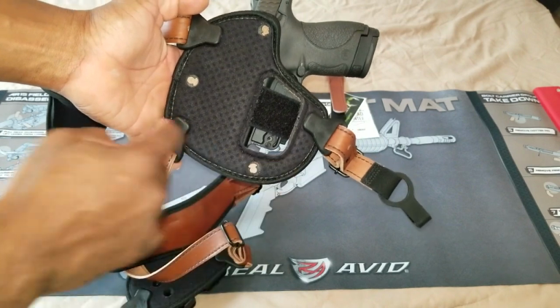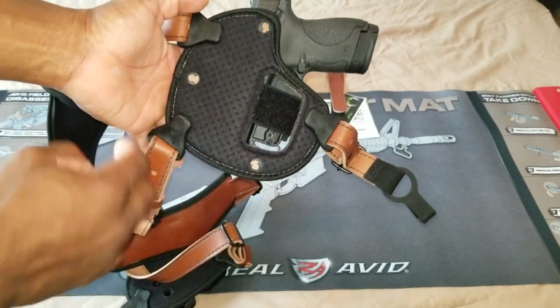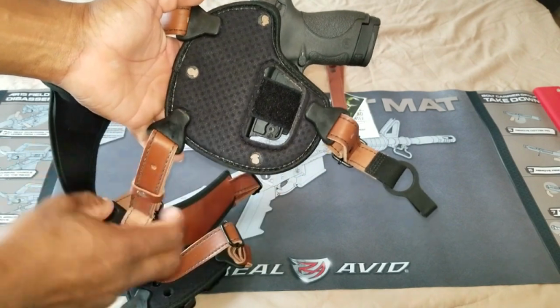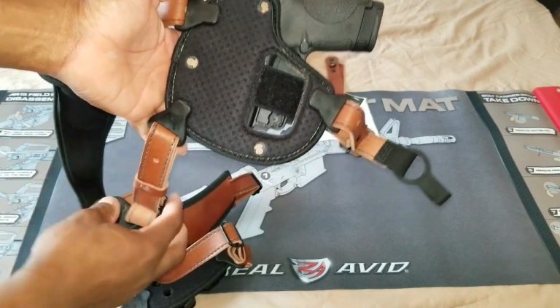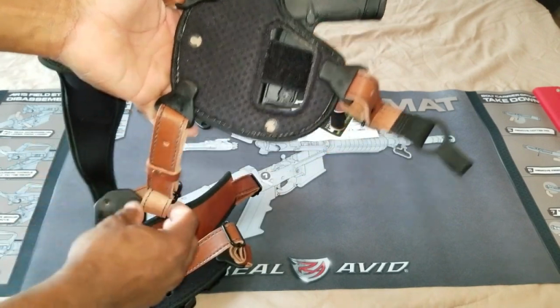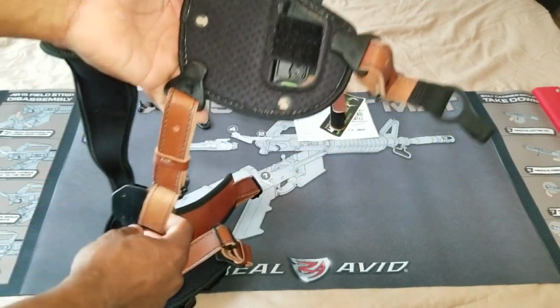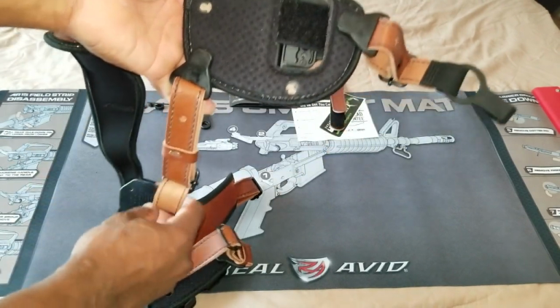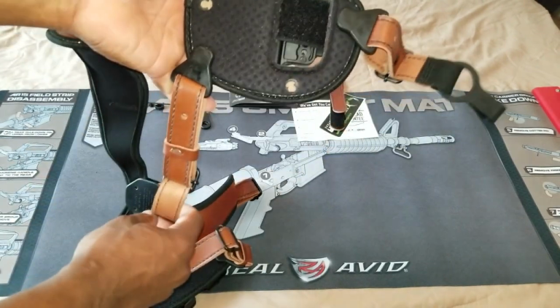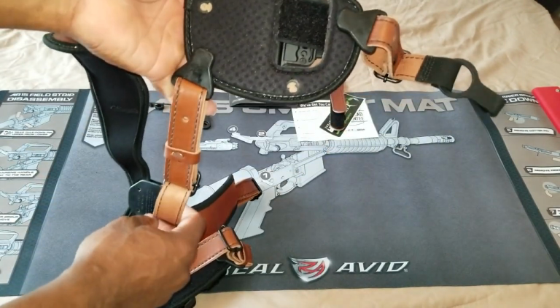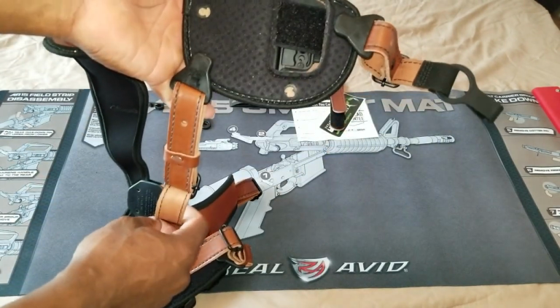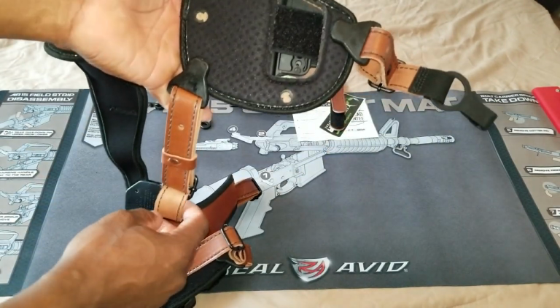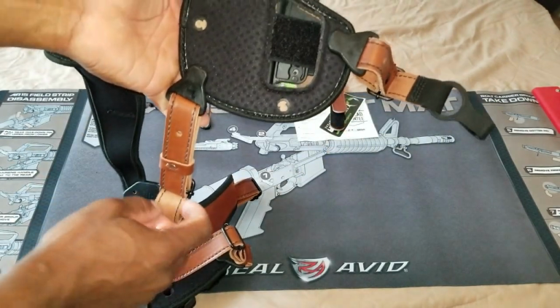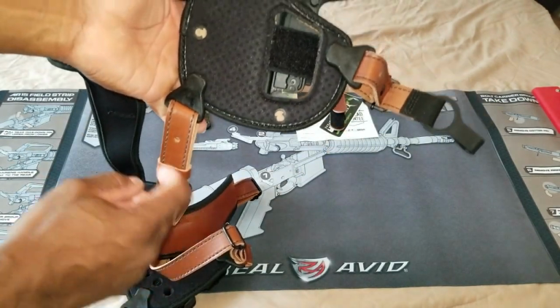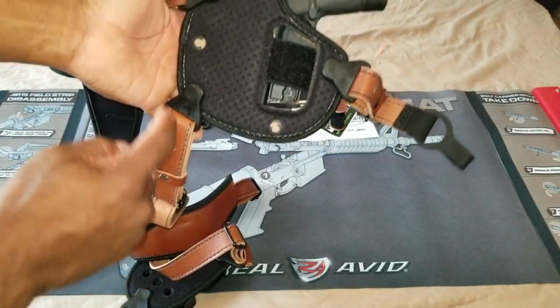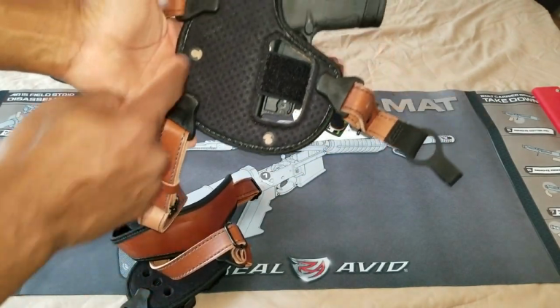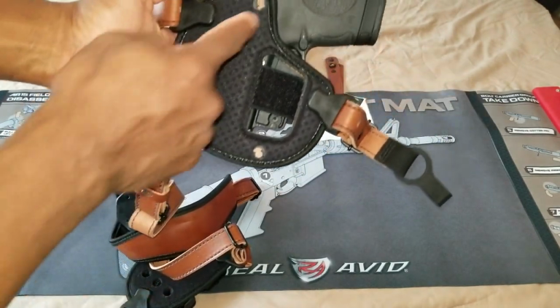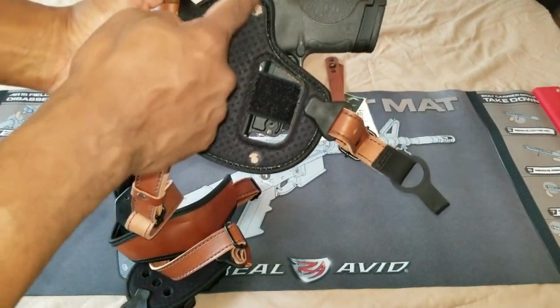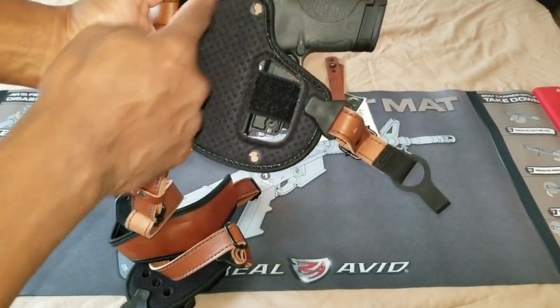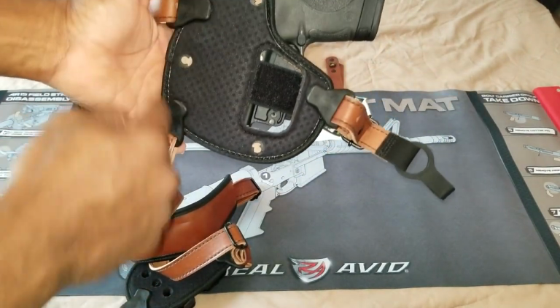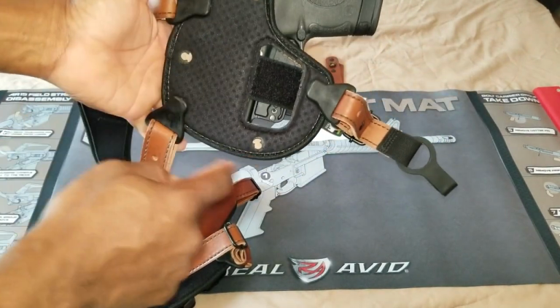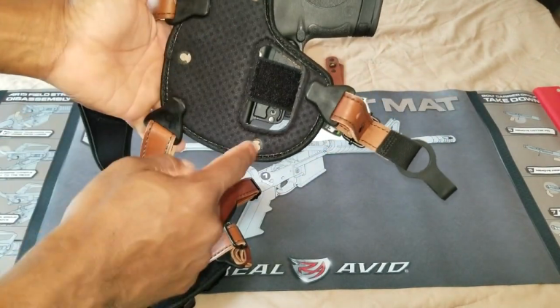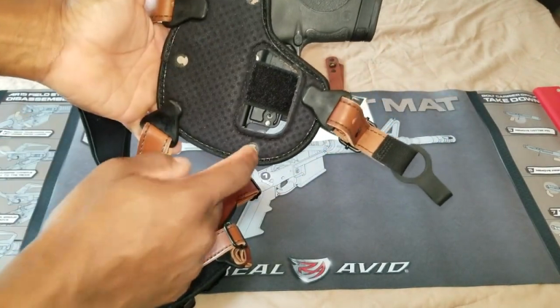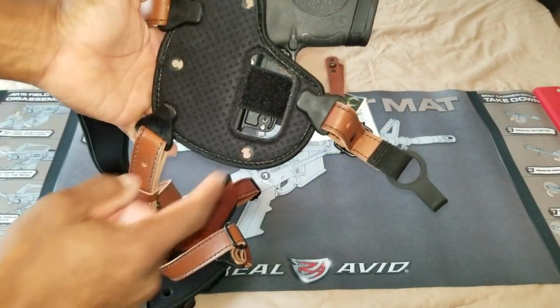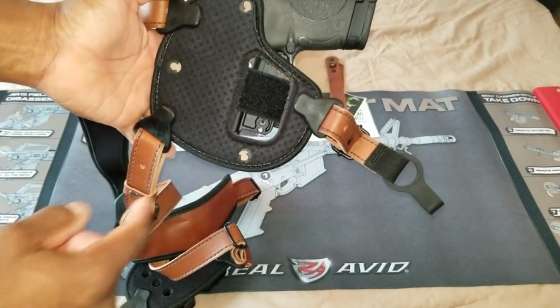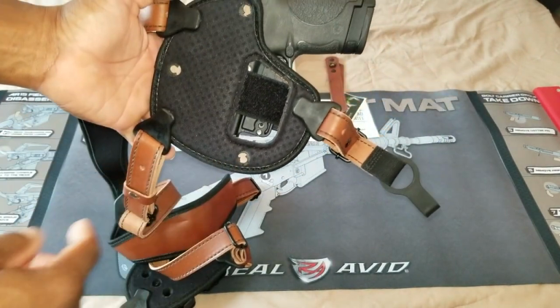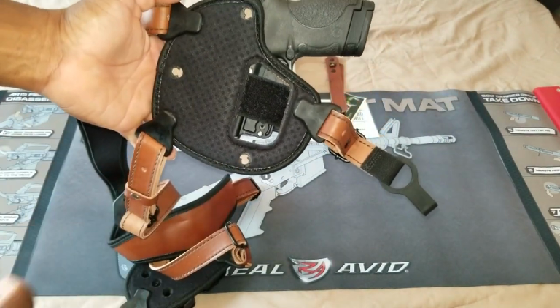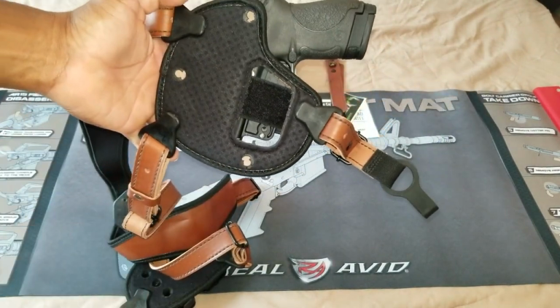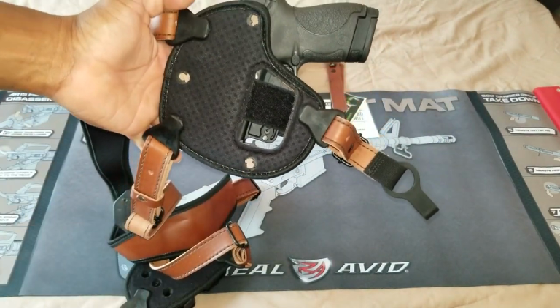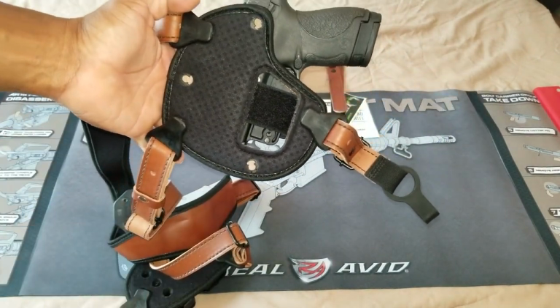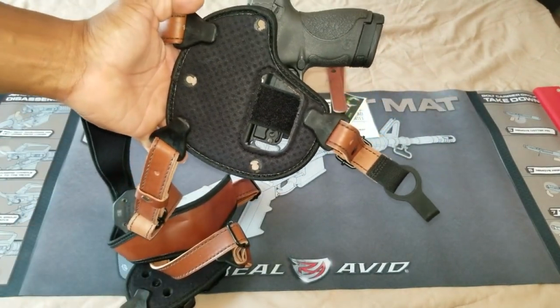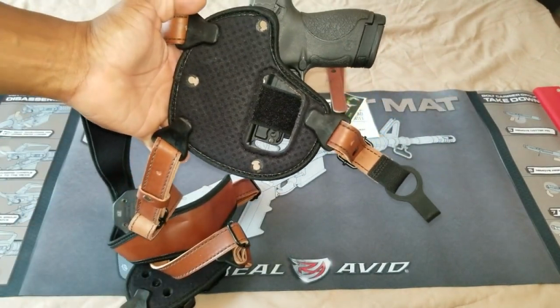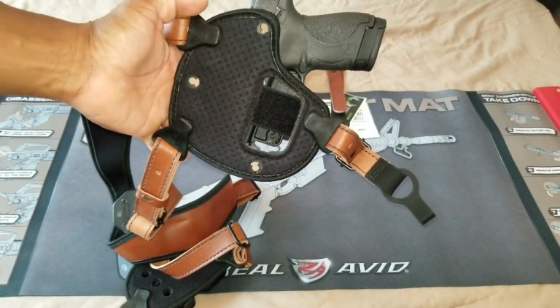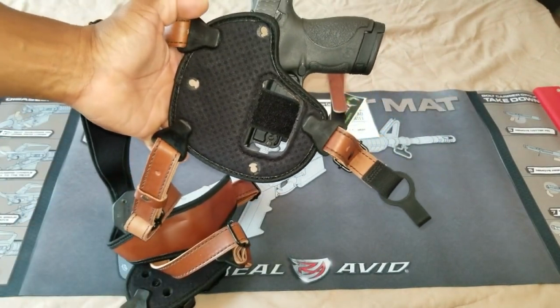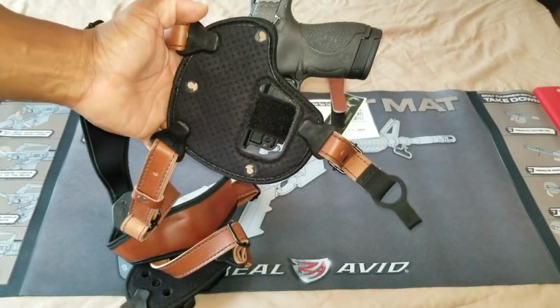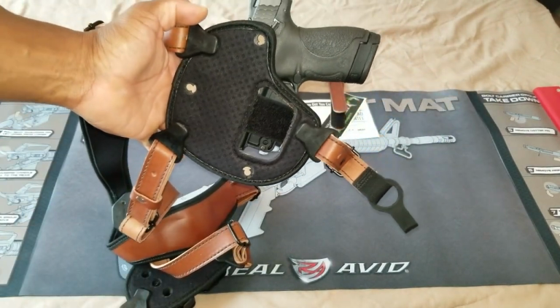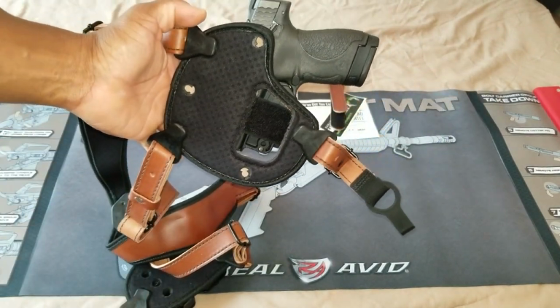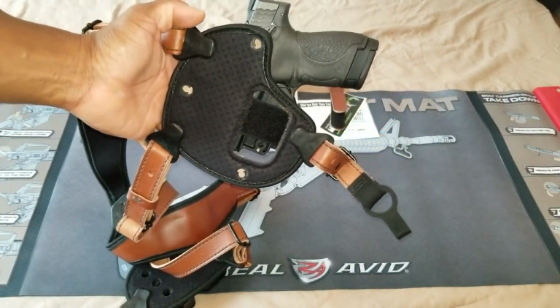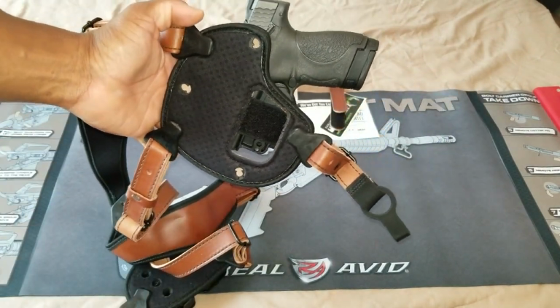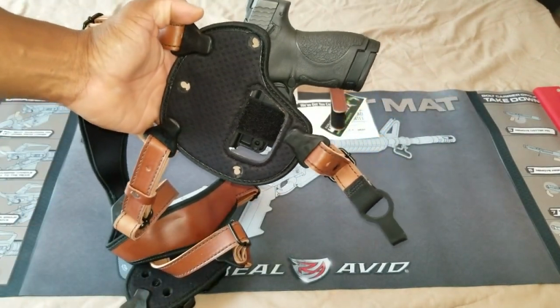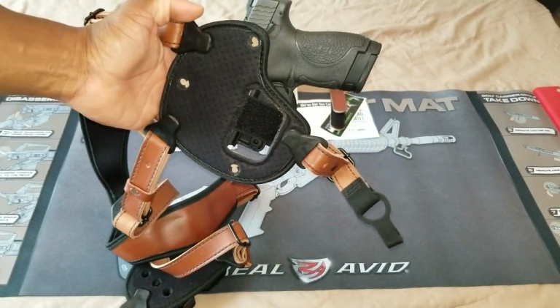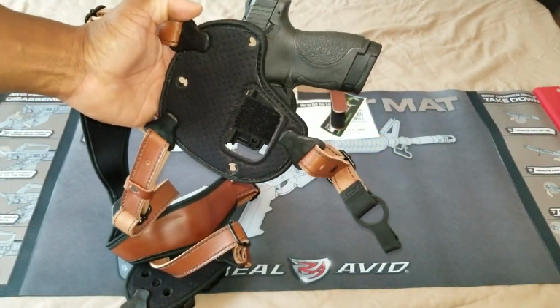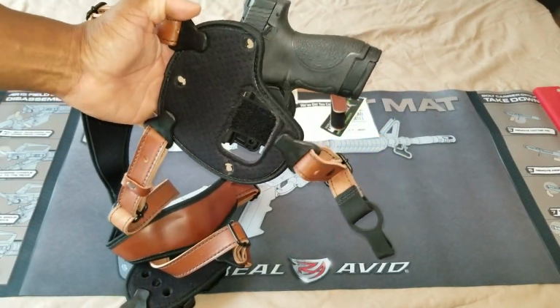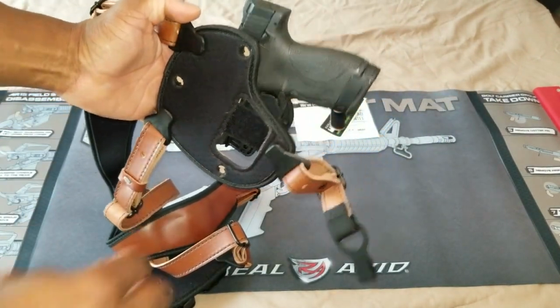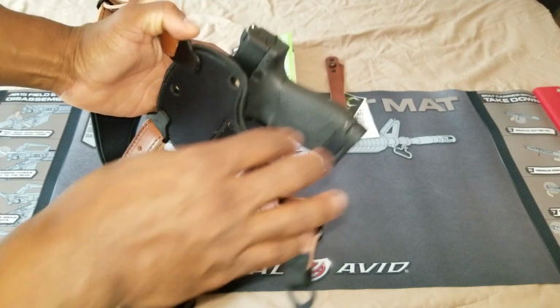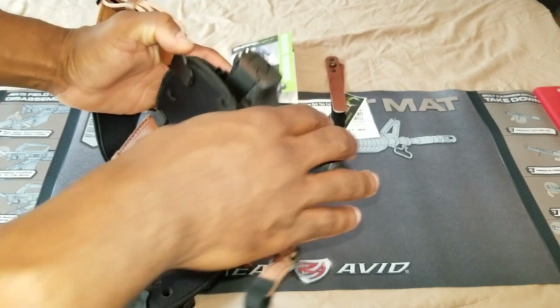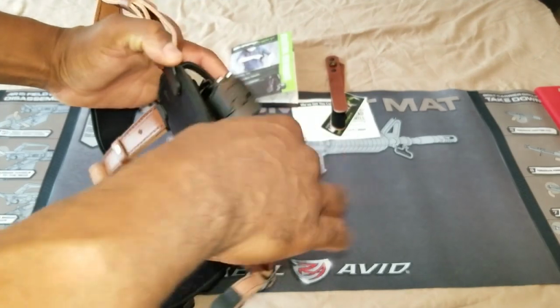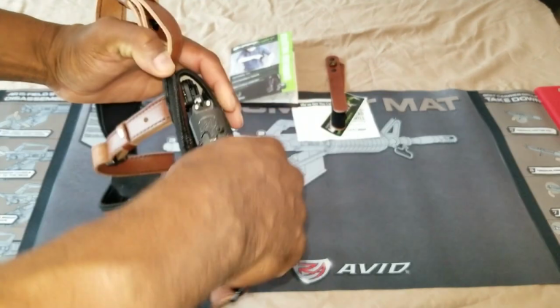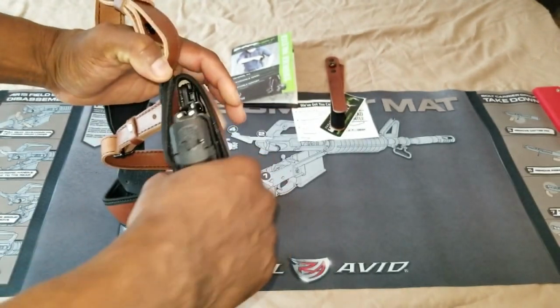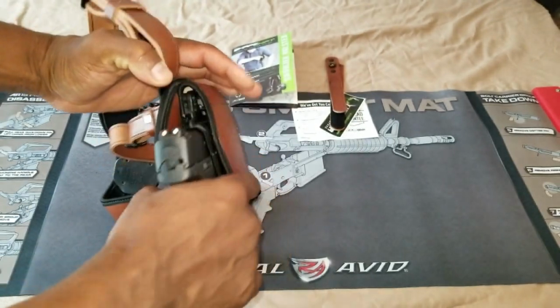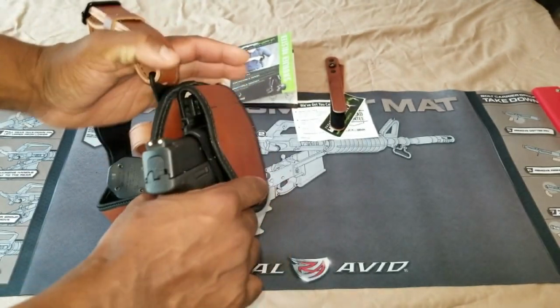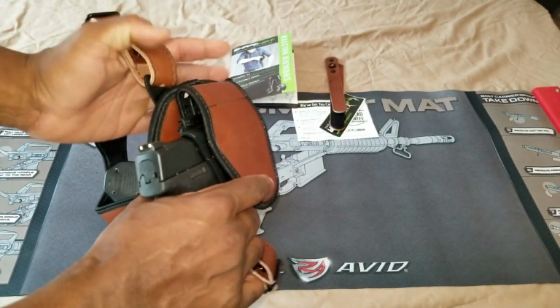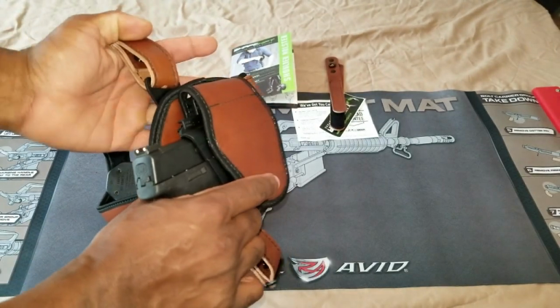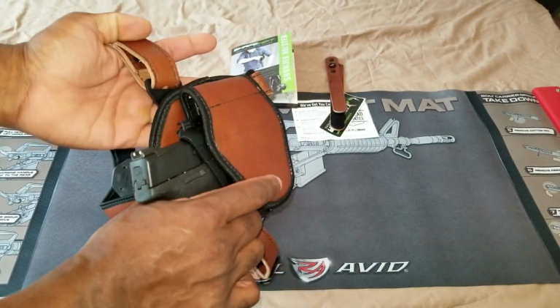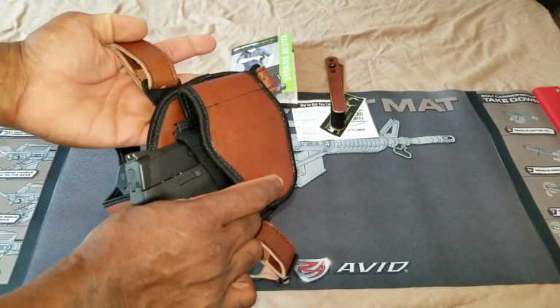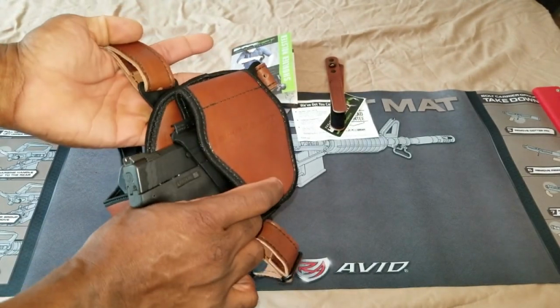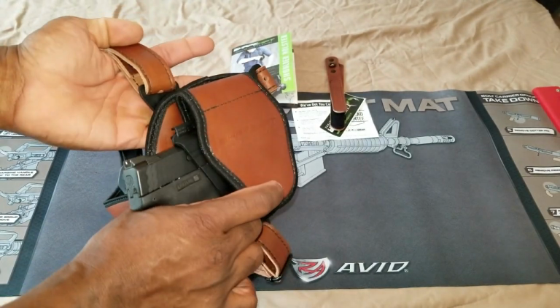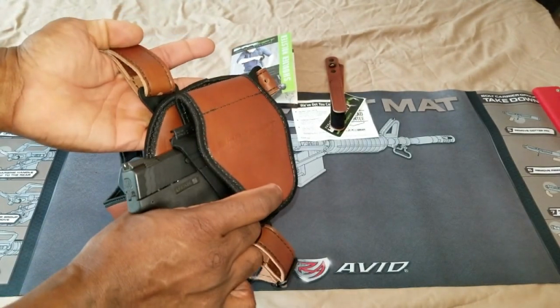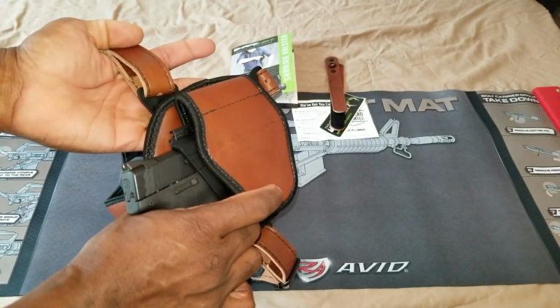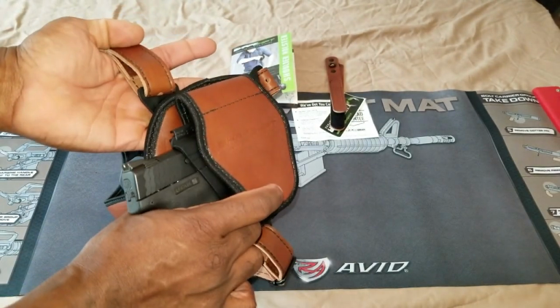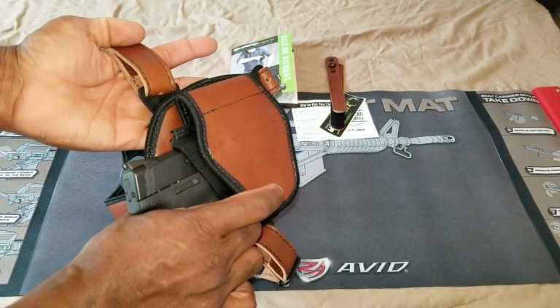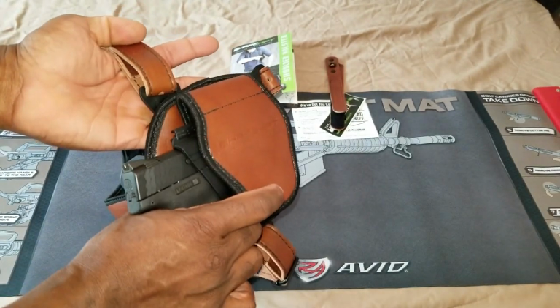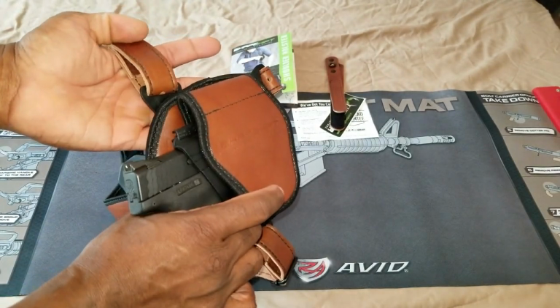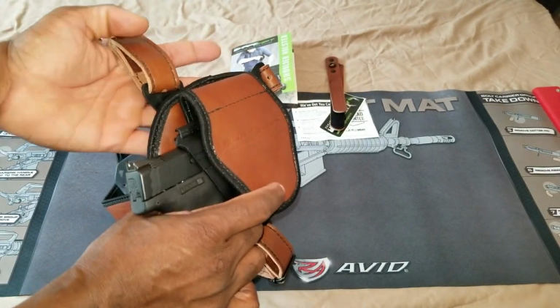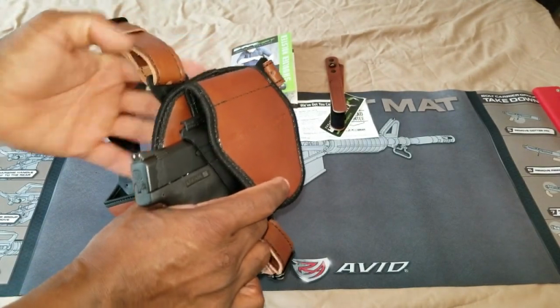If you look on the other side, you can actually move these shoulder straps around and adjust the cant however you want your gun to sit.